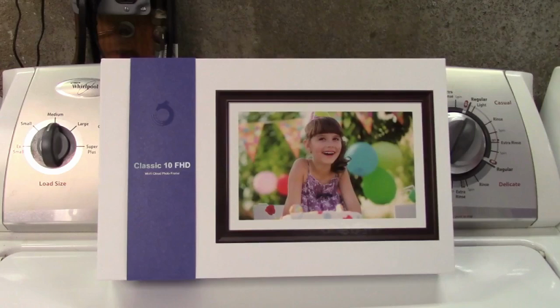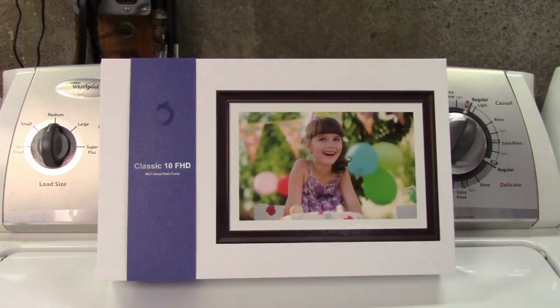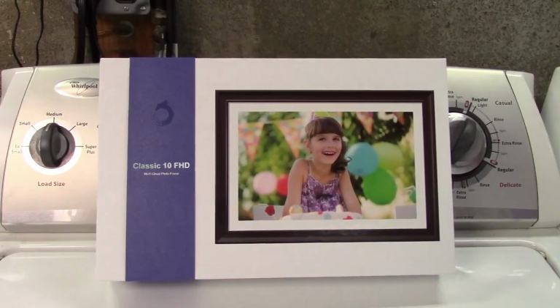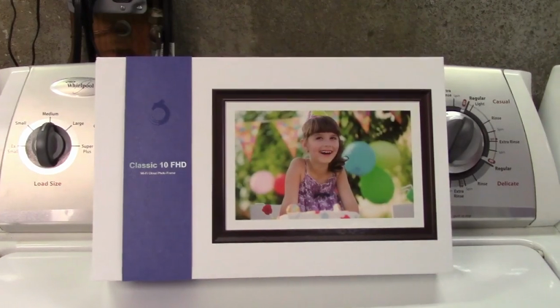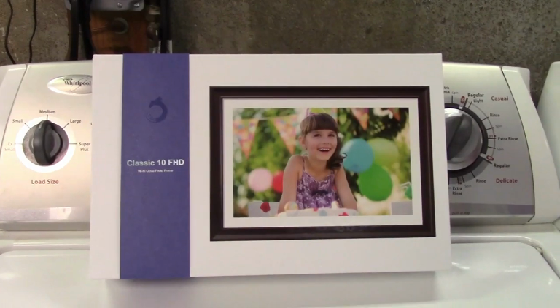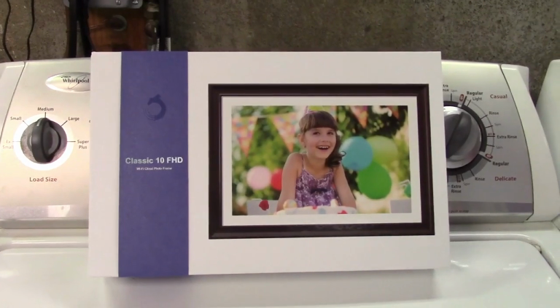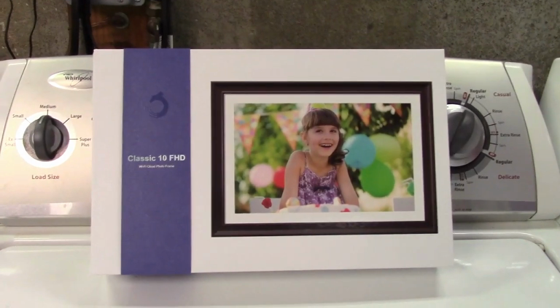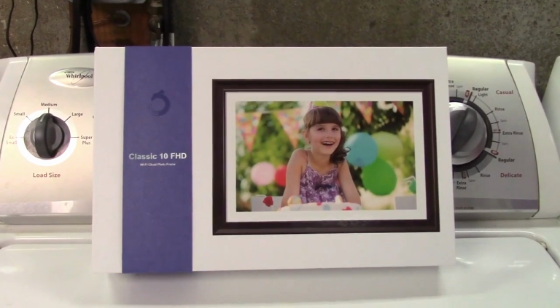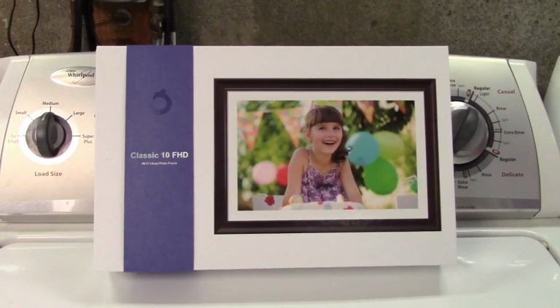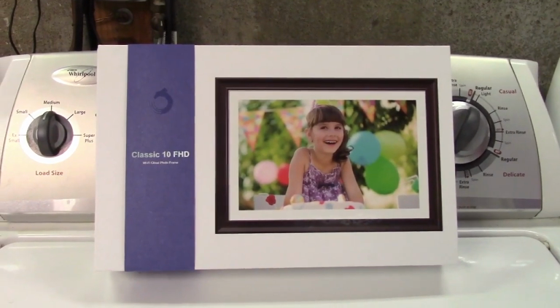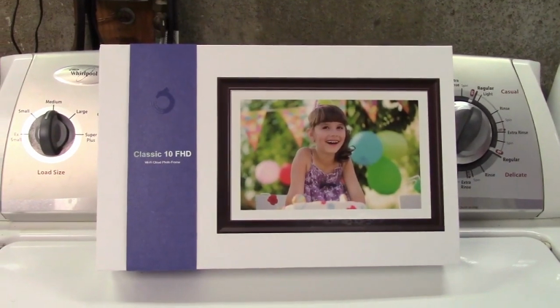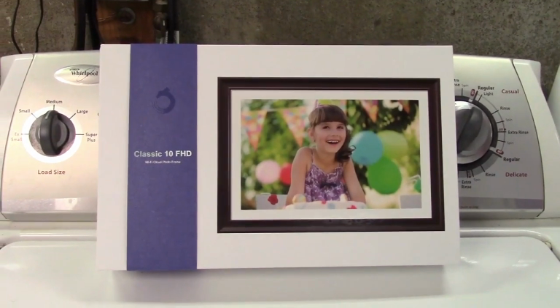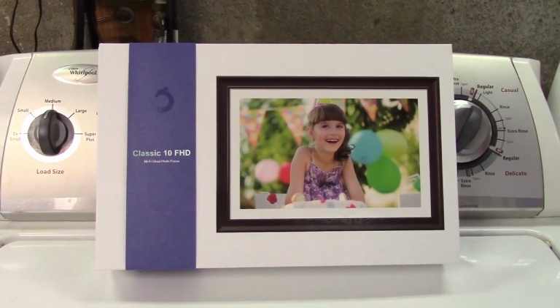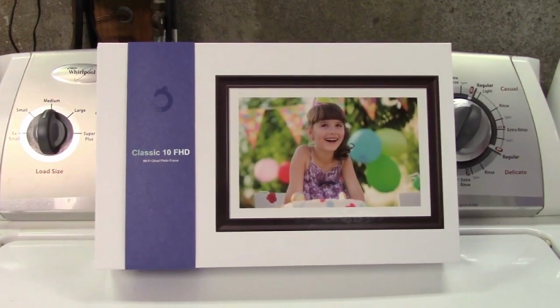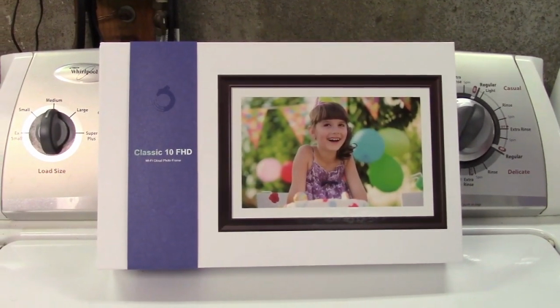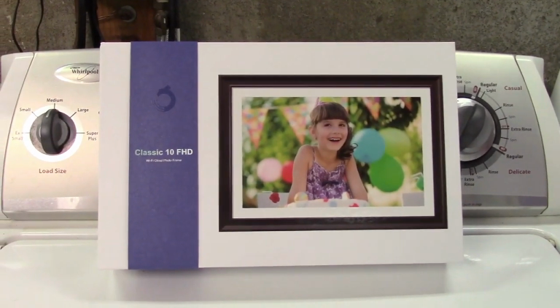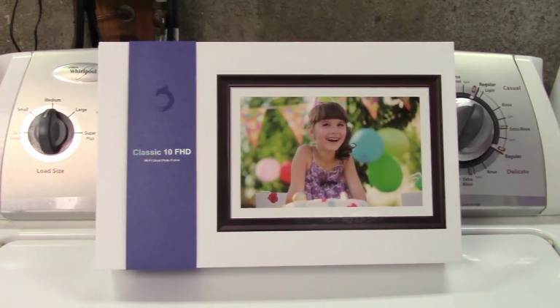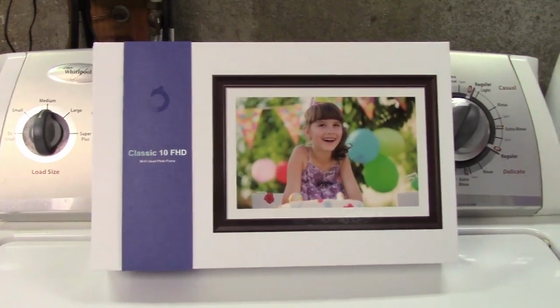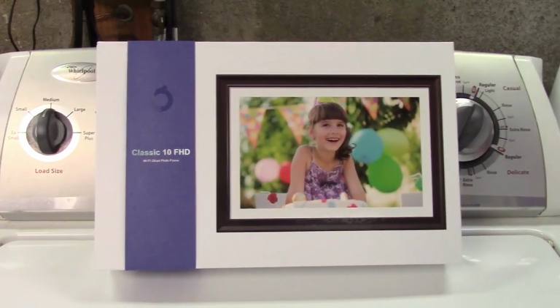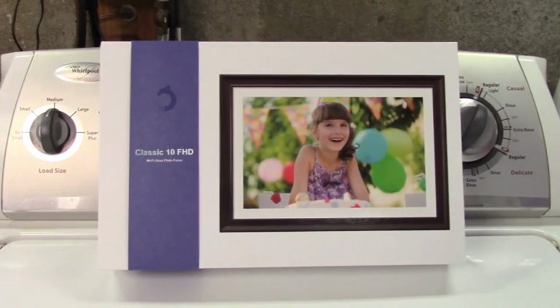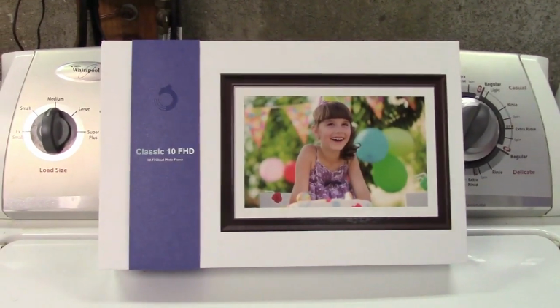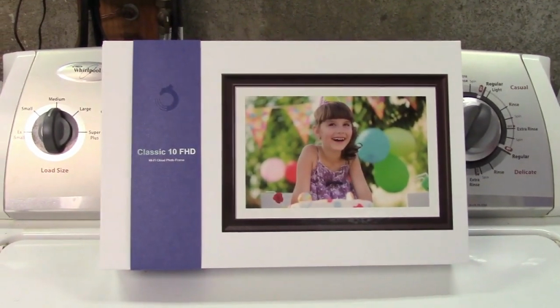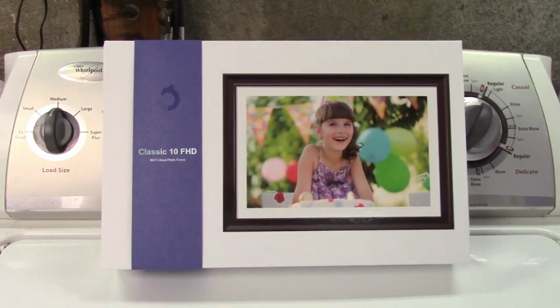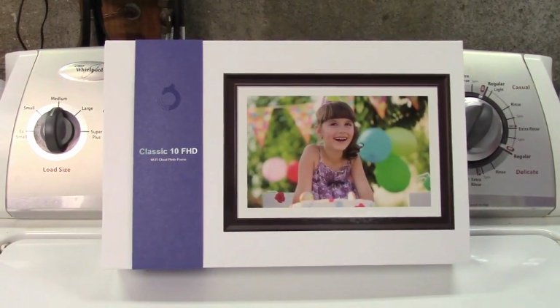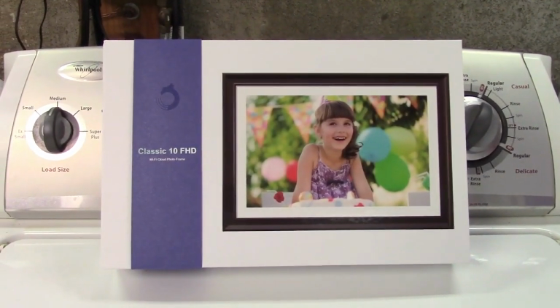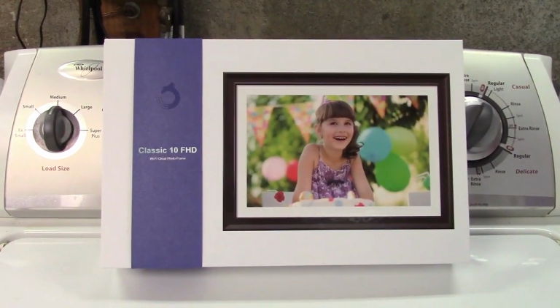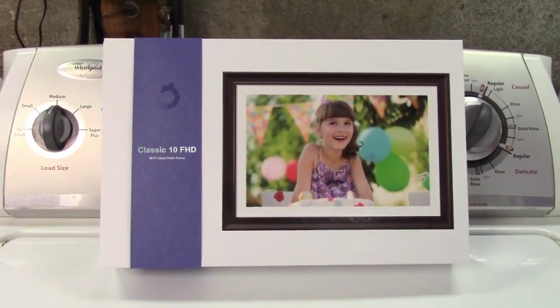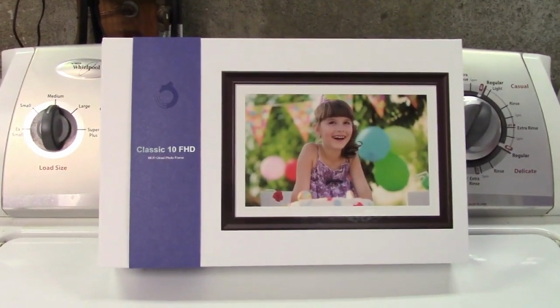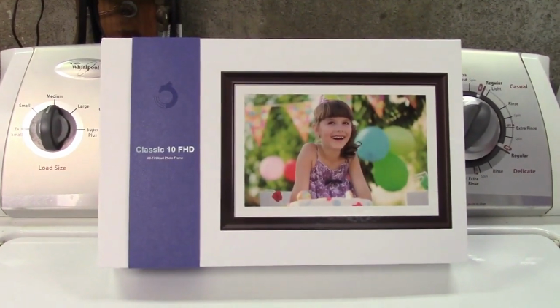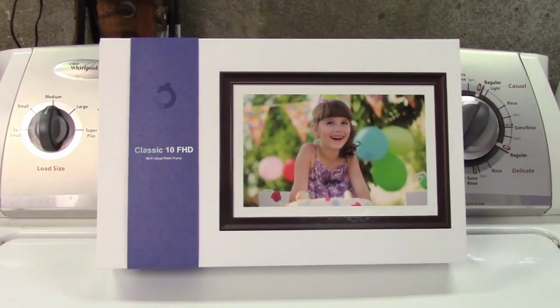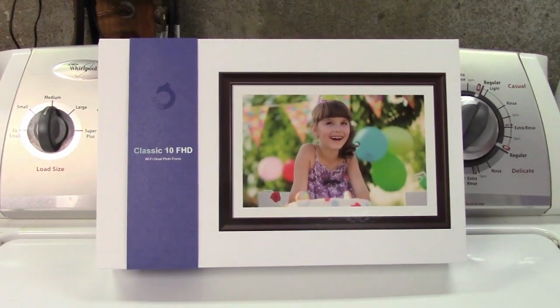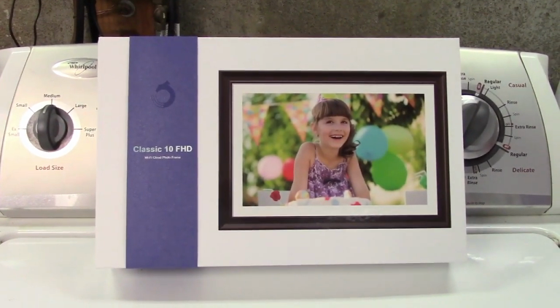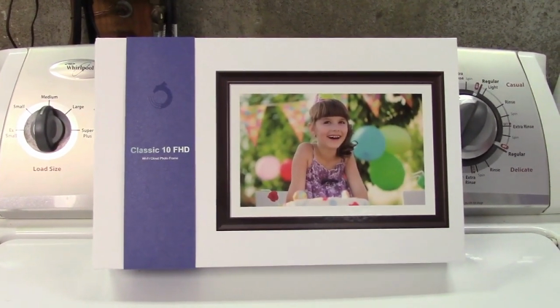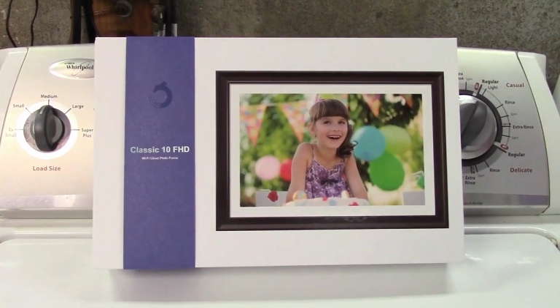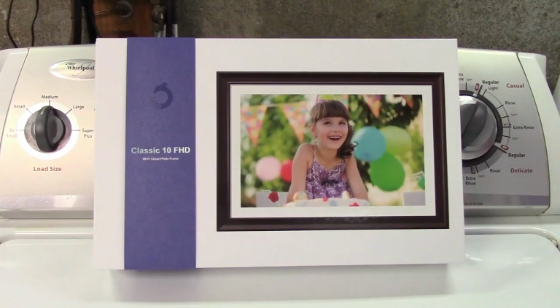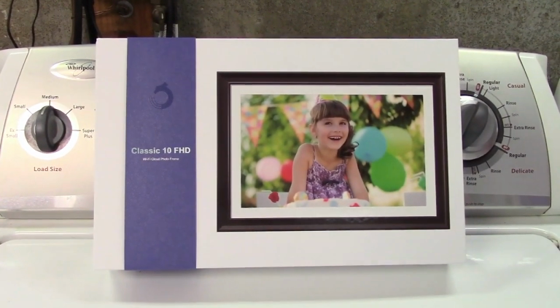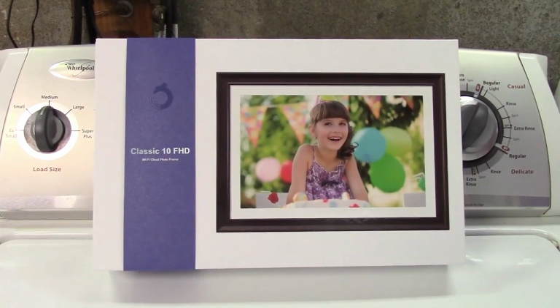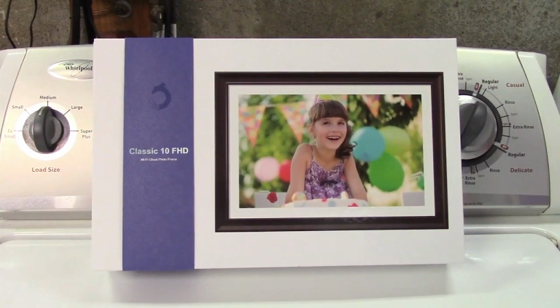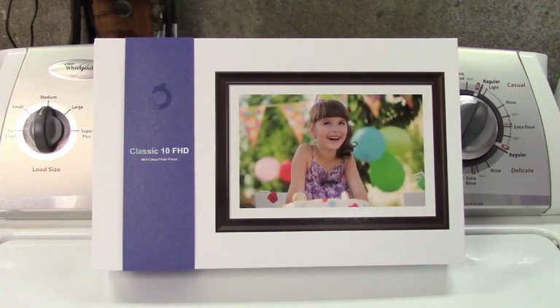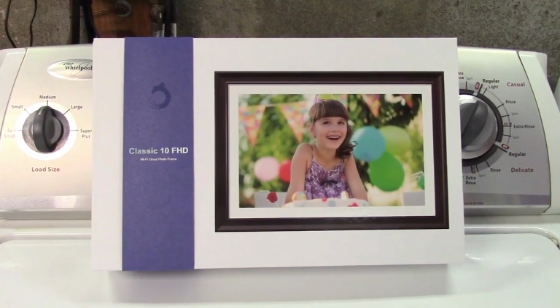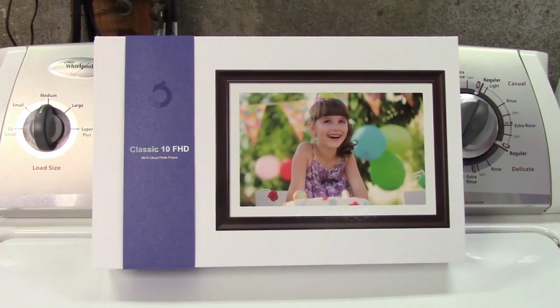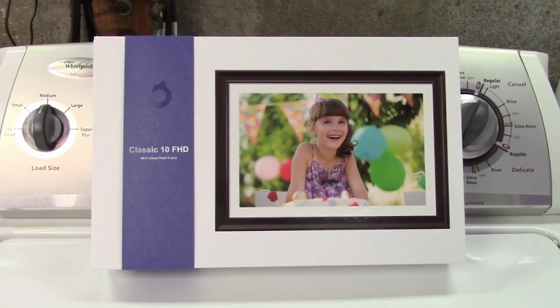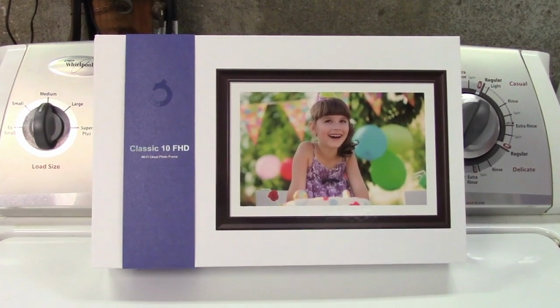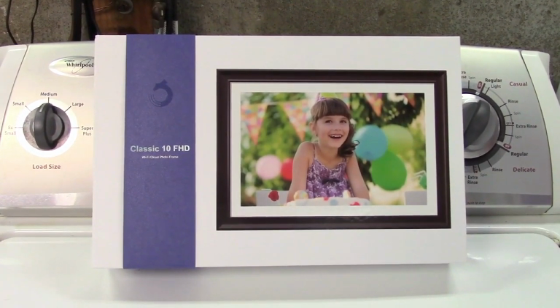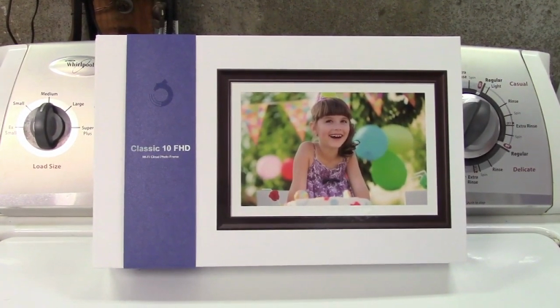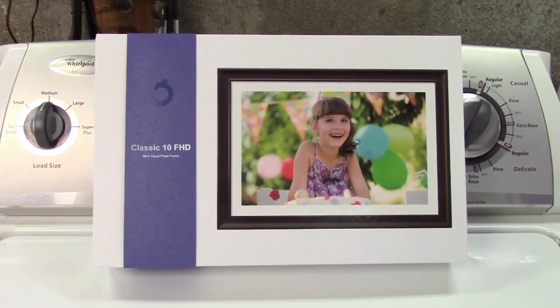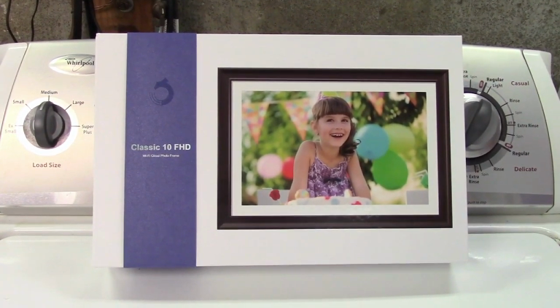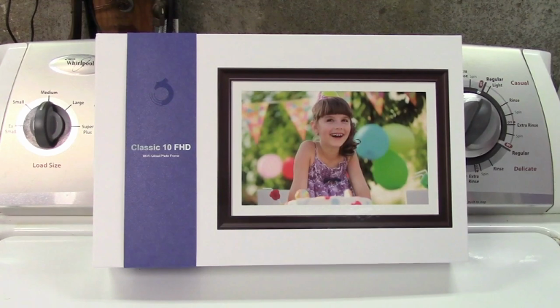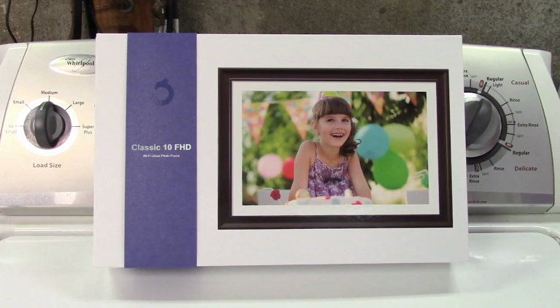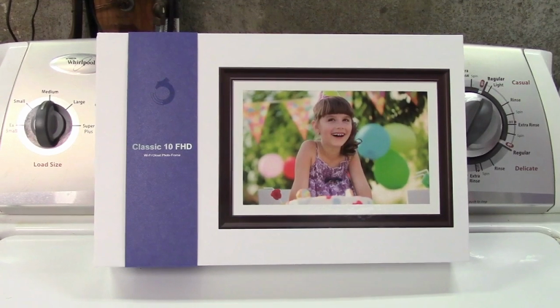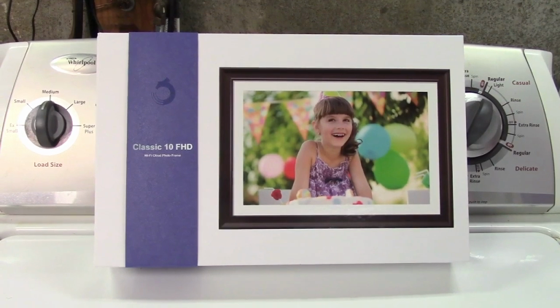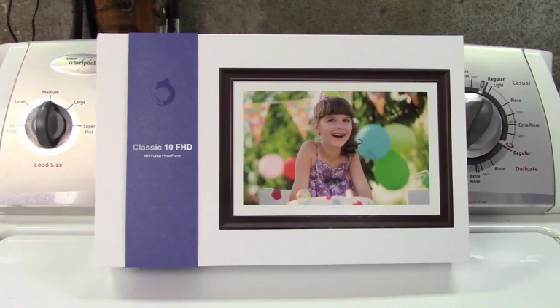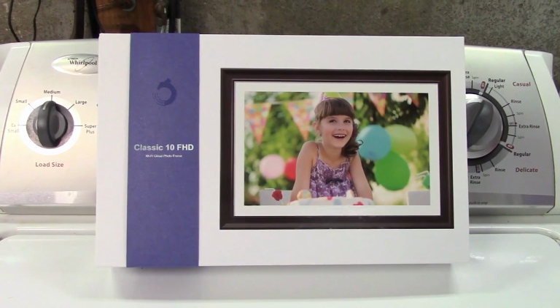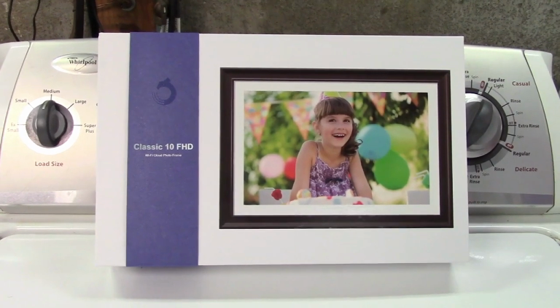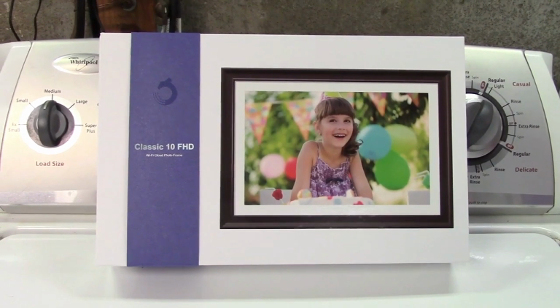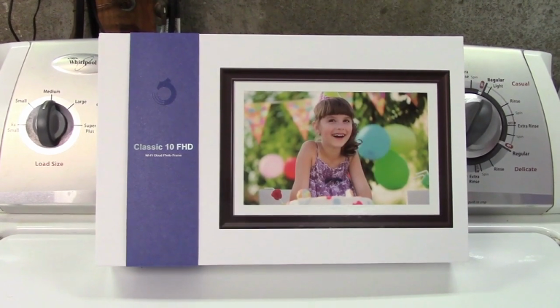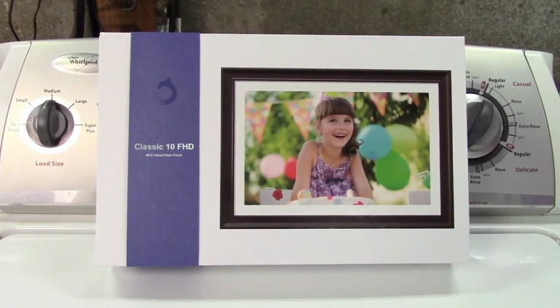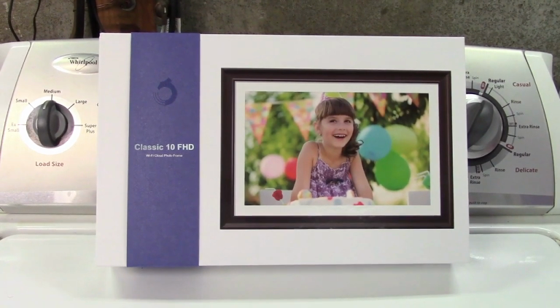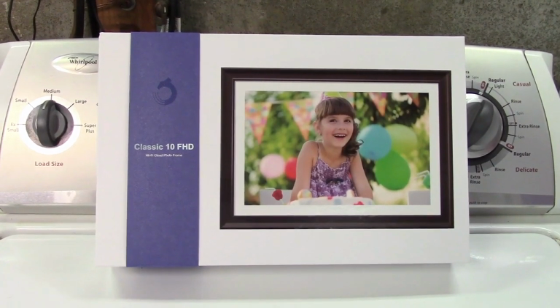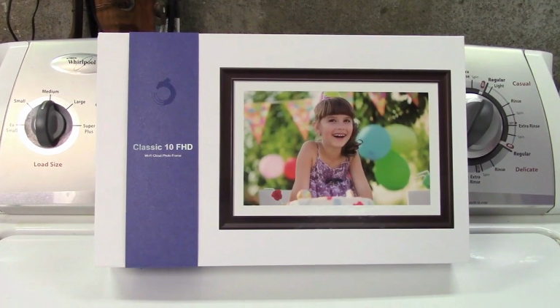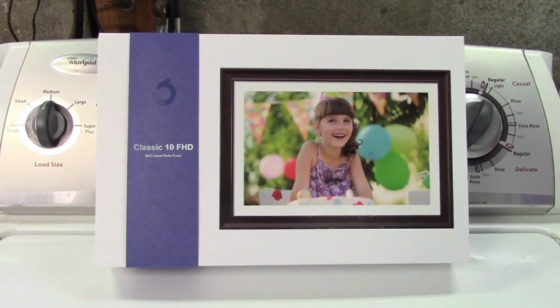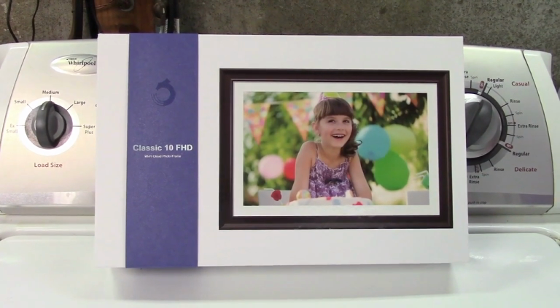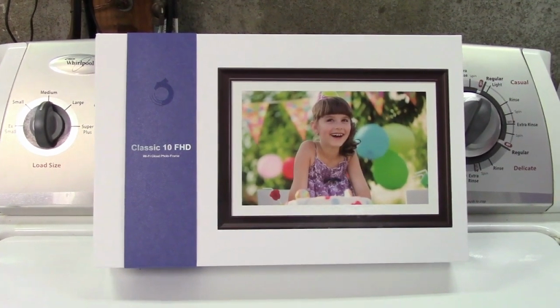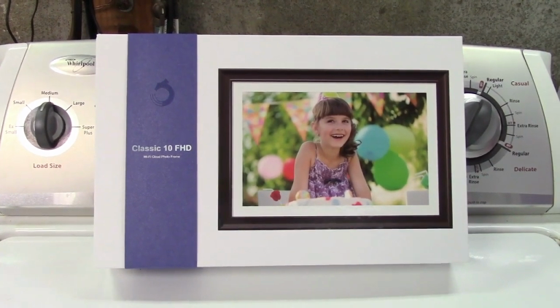This is the Dragon Touch 10.1 inch digital picture frame. Let's take it out of the box.